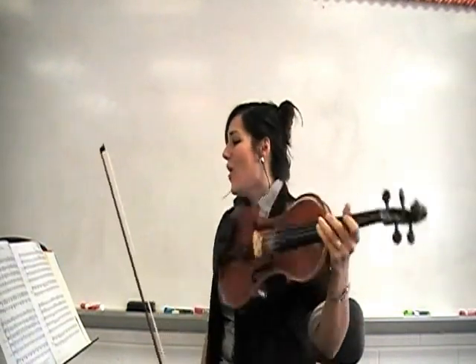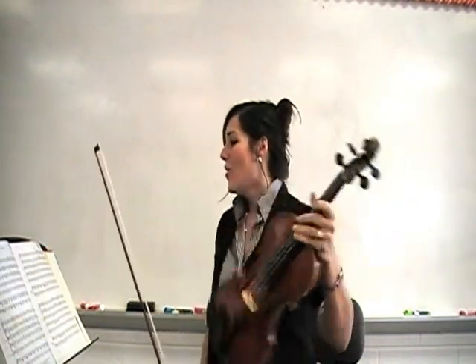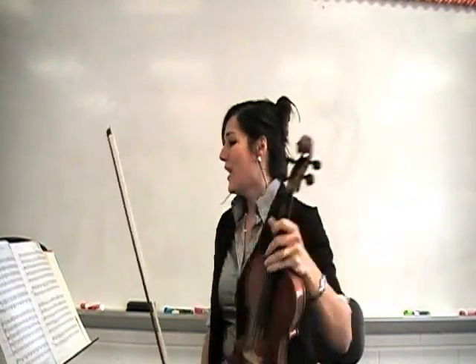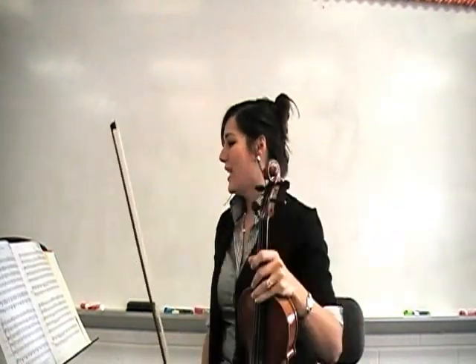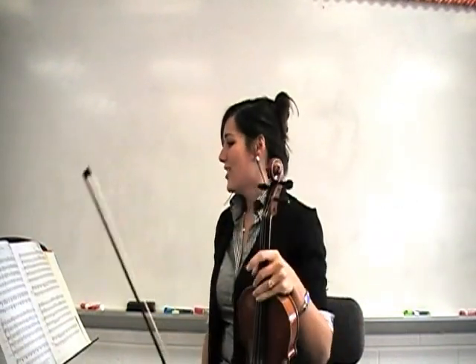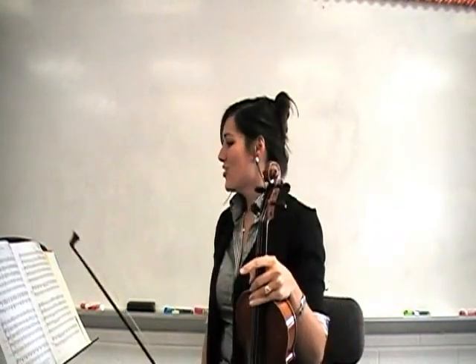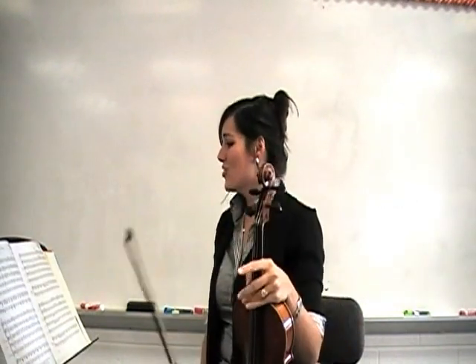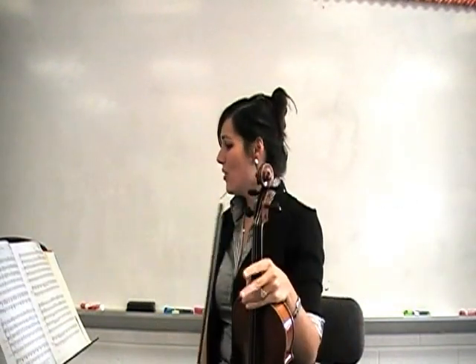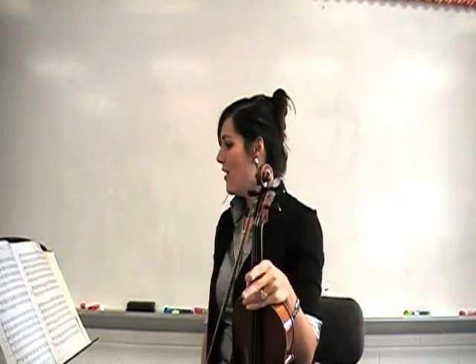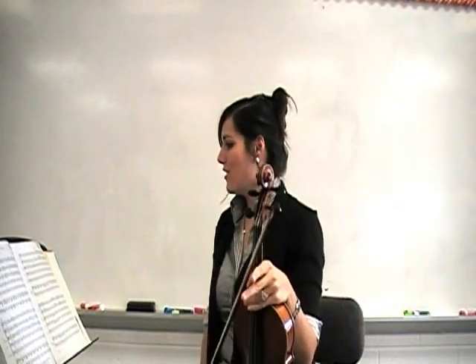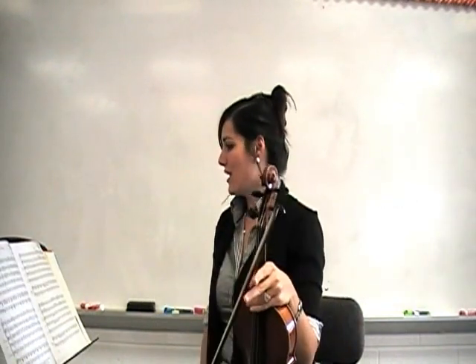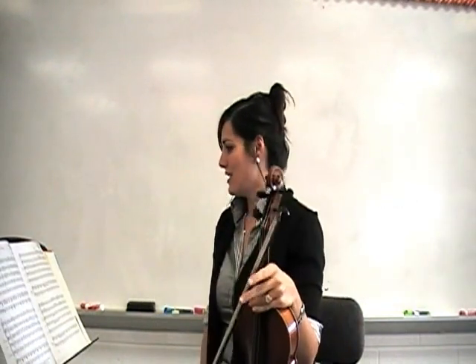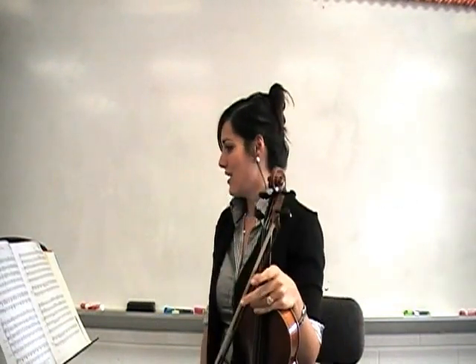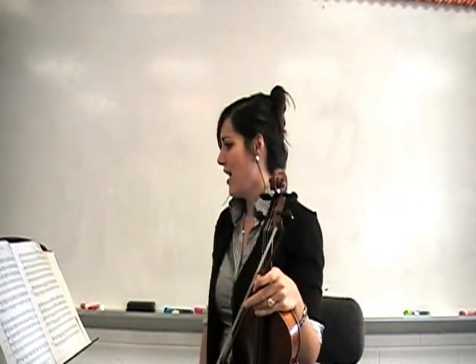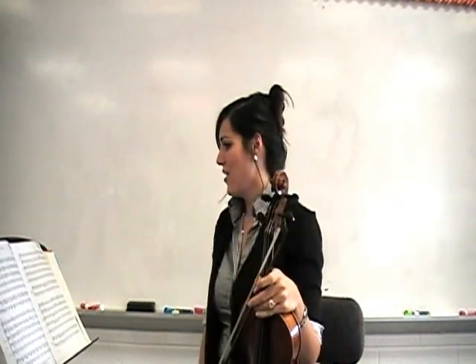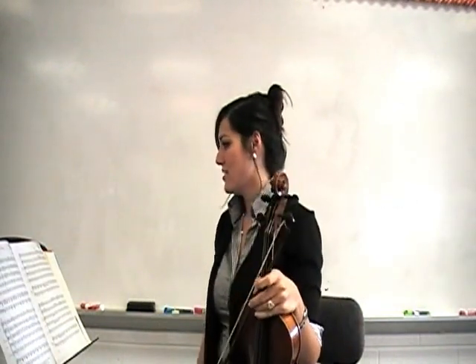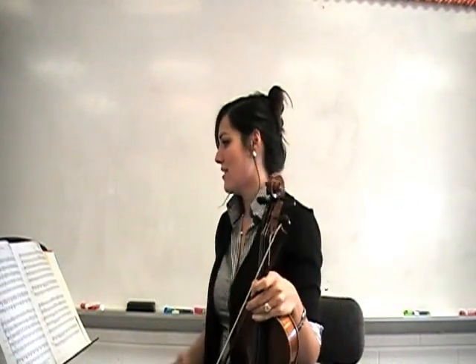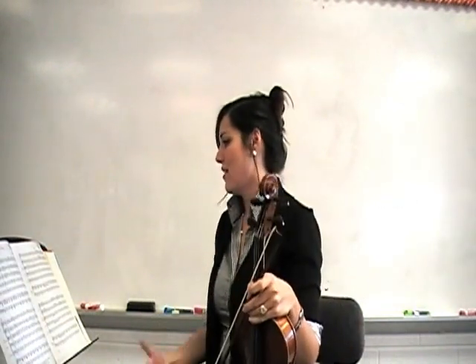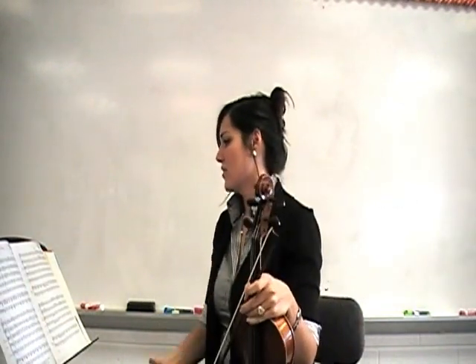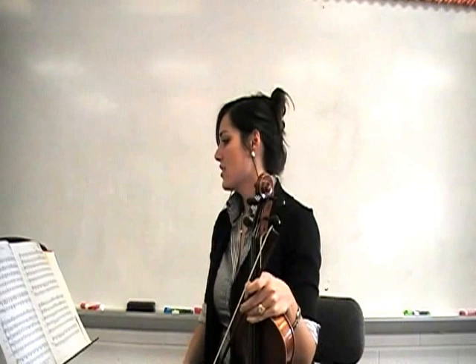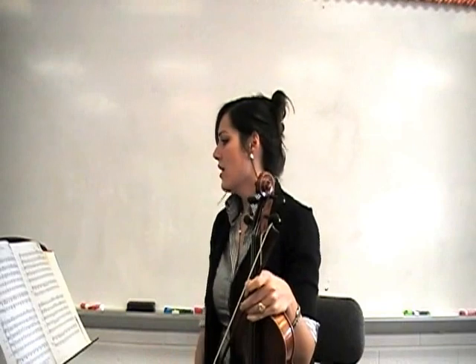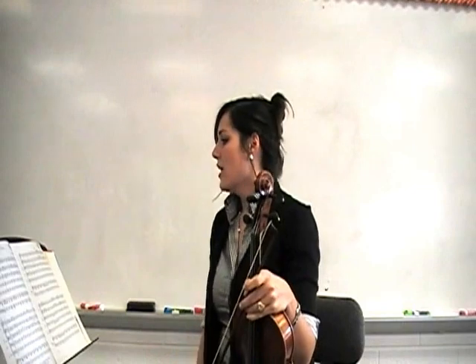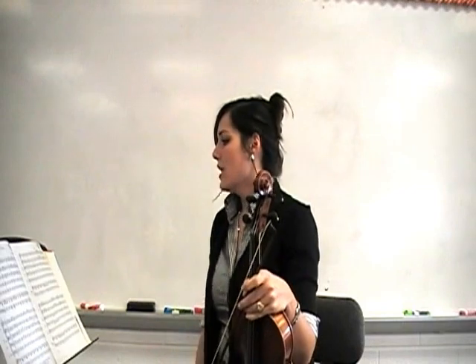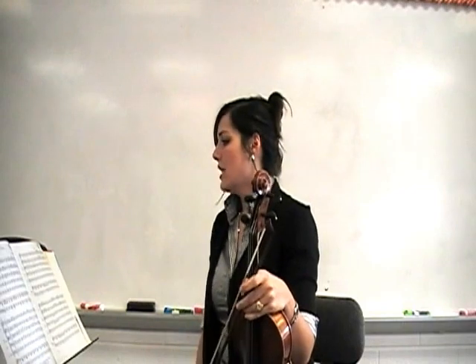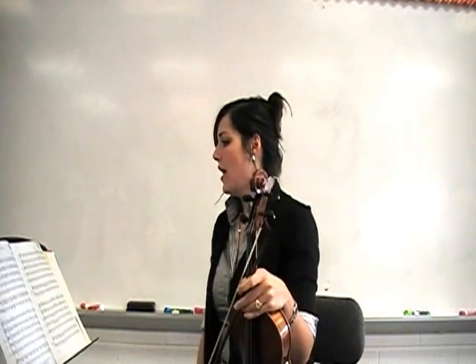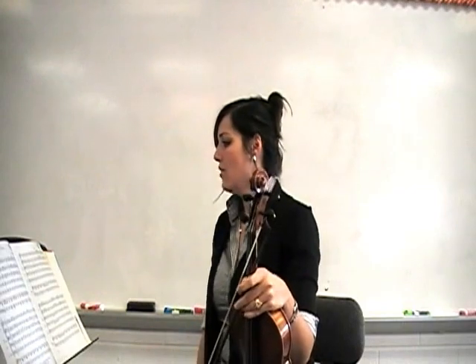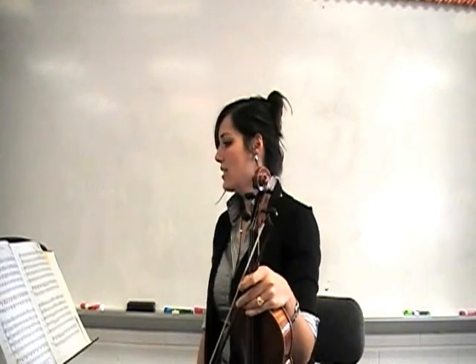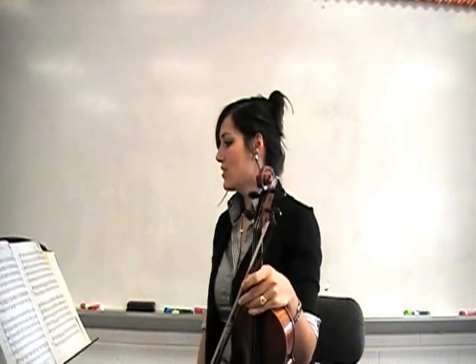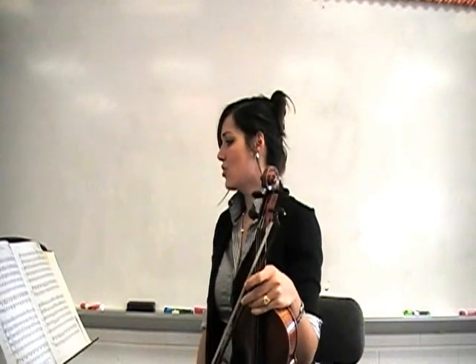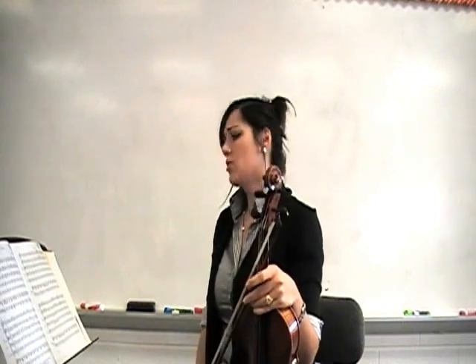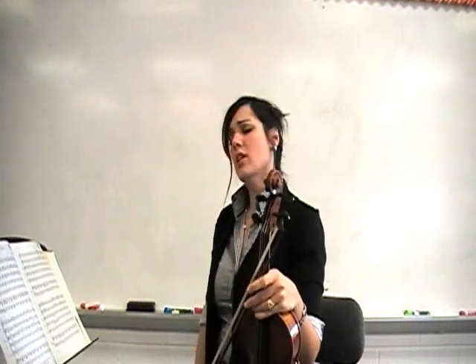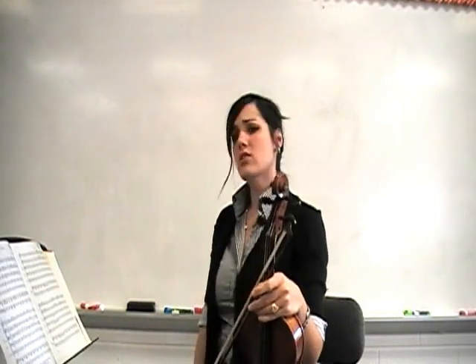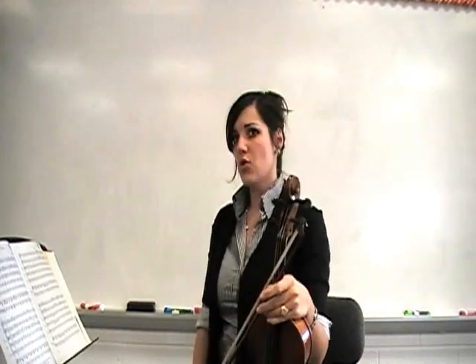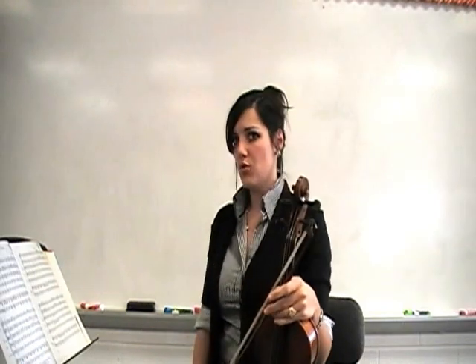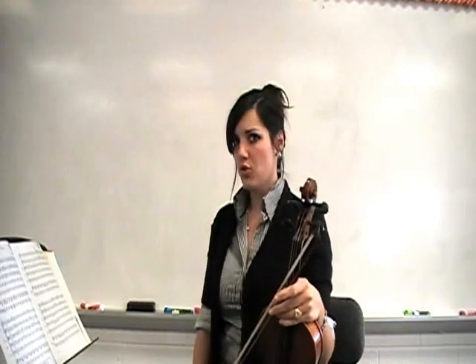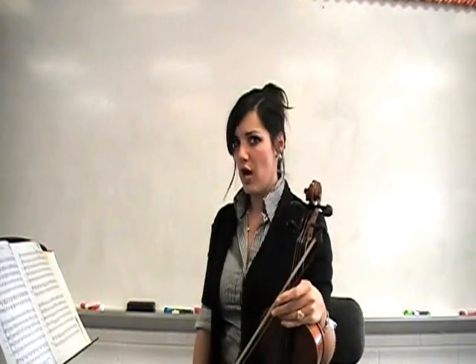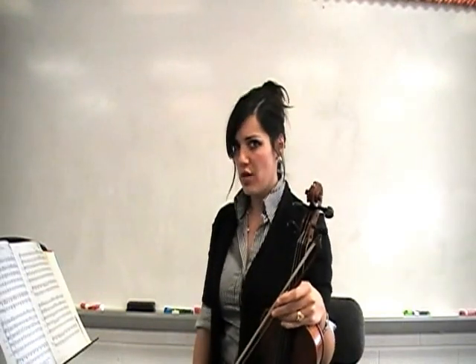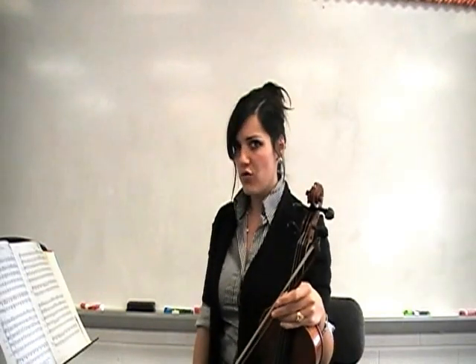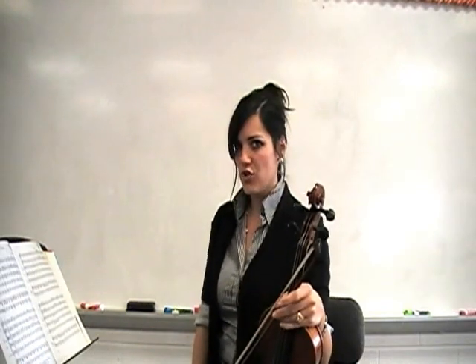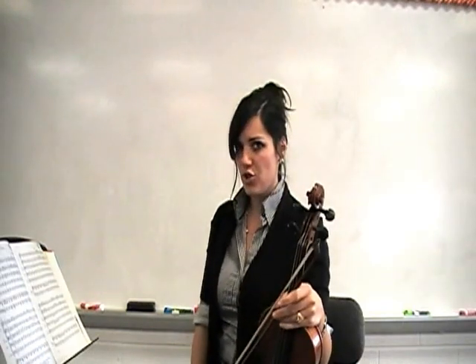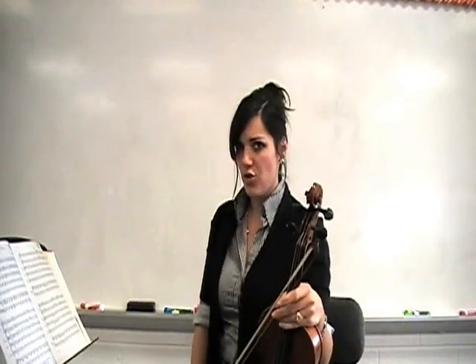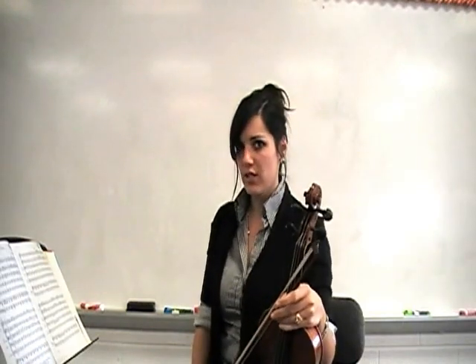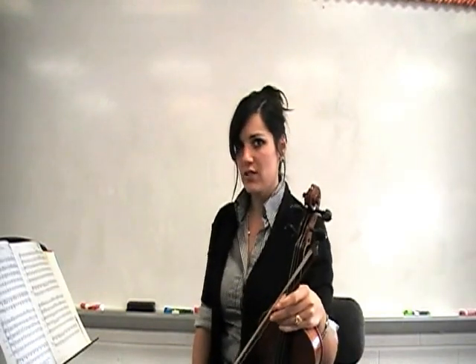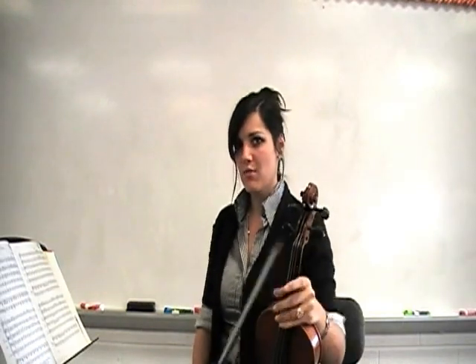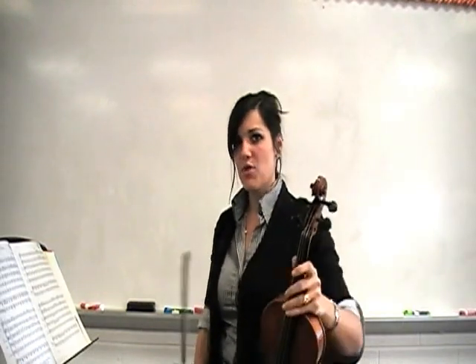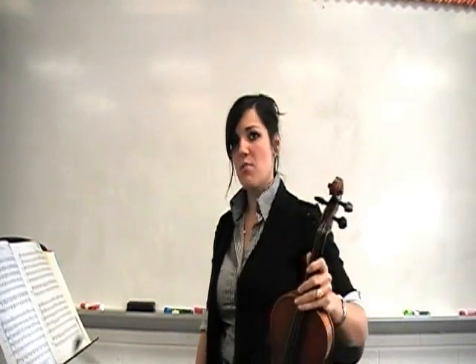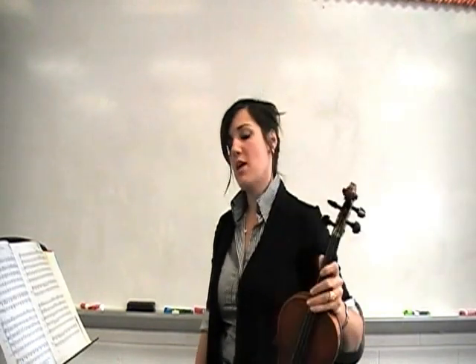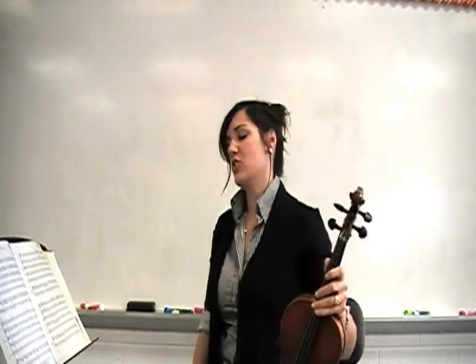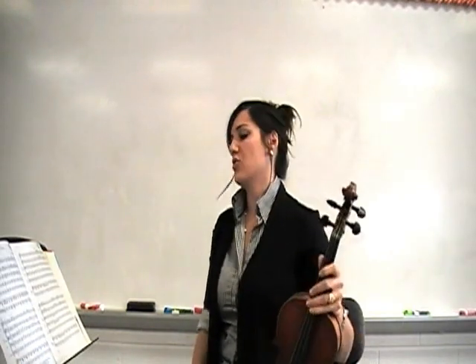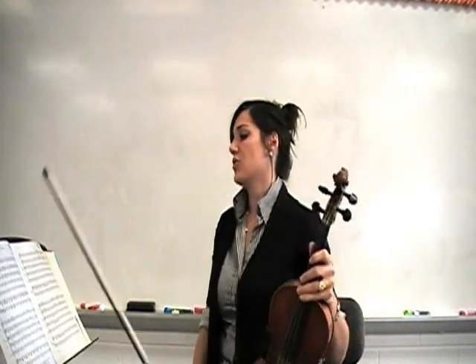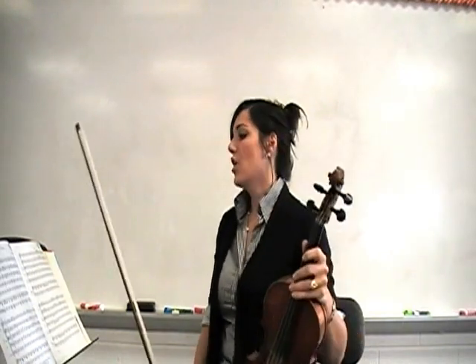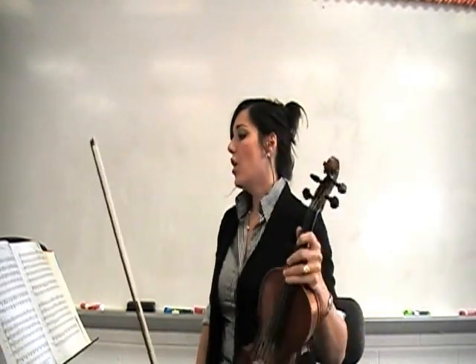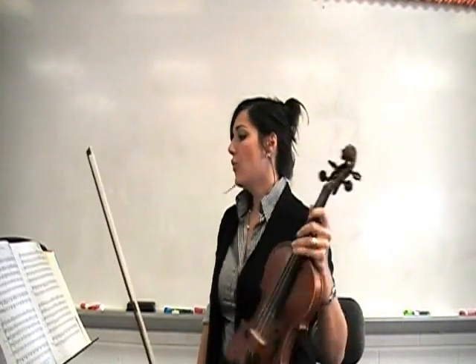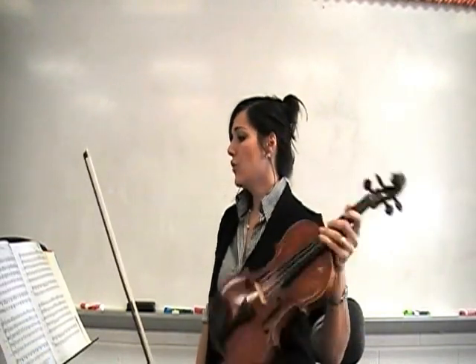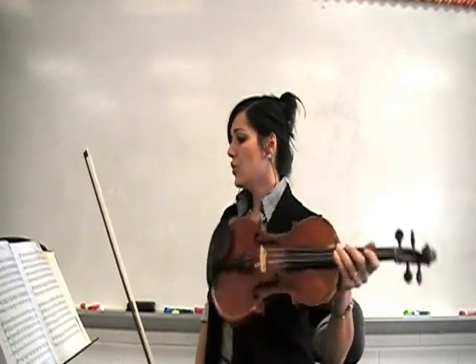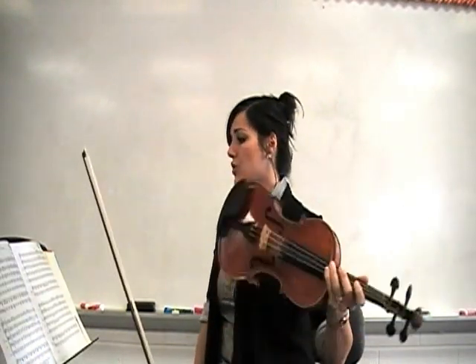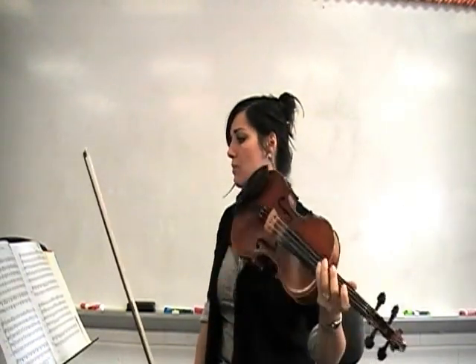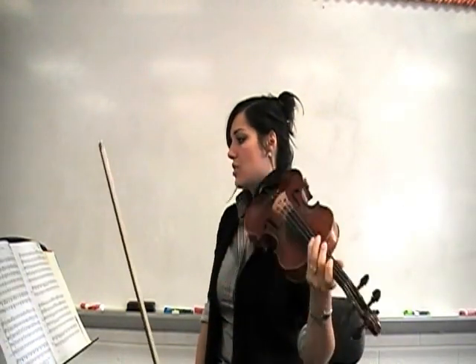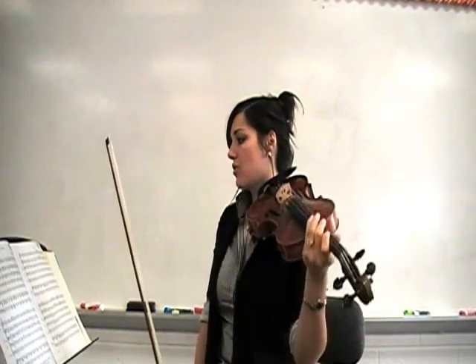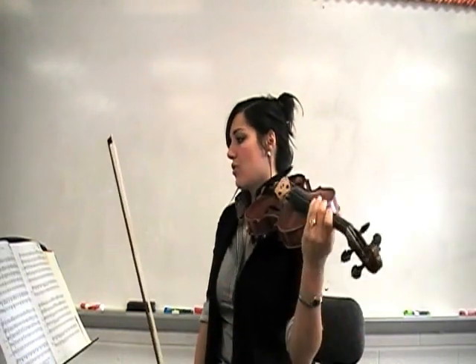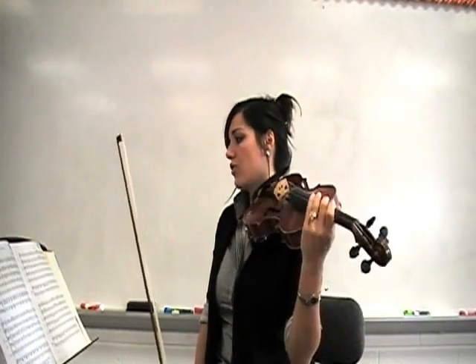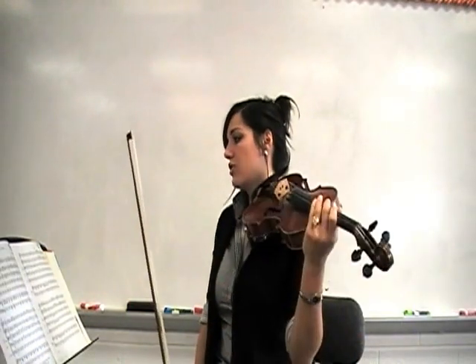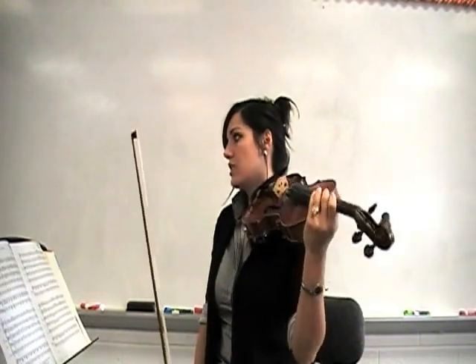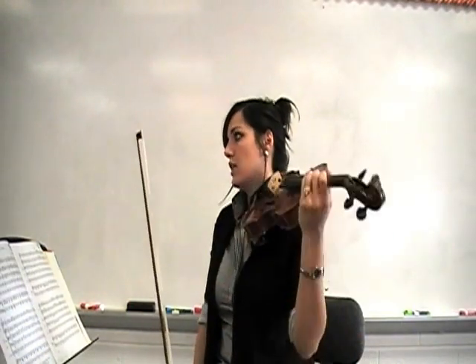Okay, so you have an idea how it sounds. Now let's go through some of the measures kind of slowly. First, measure 13.